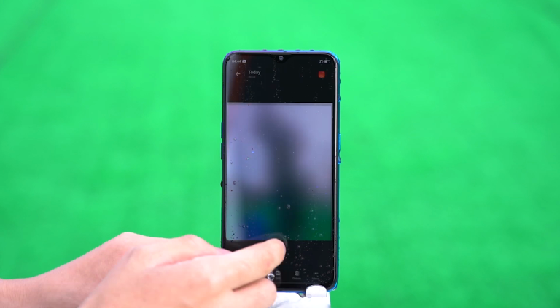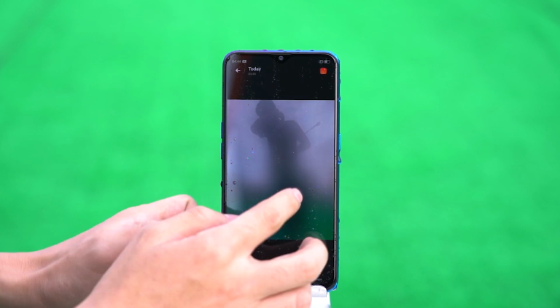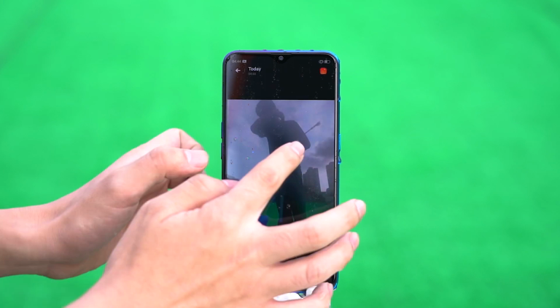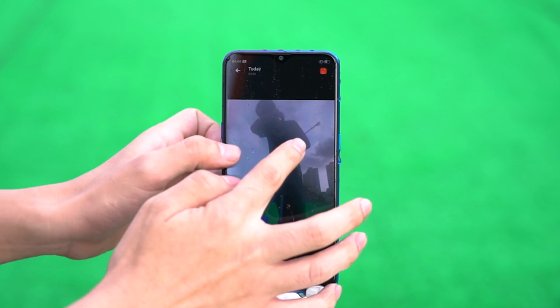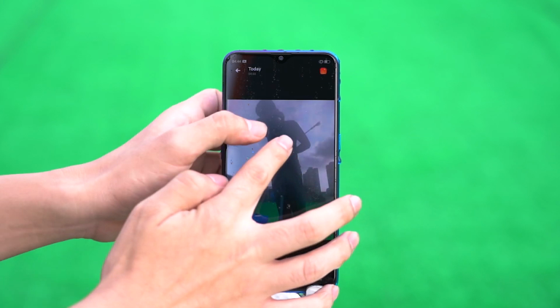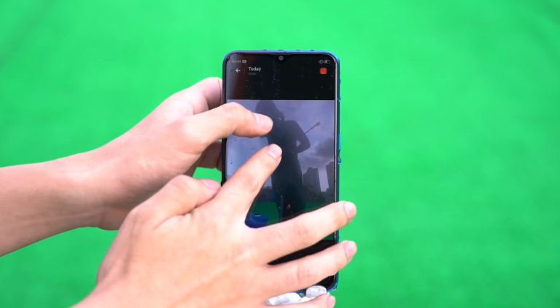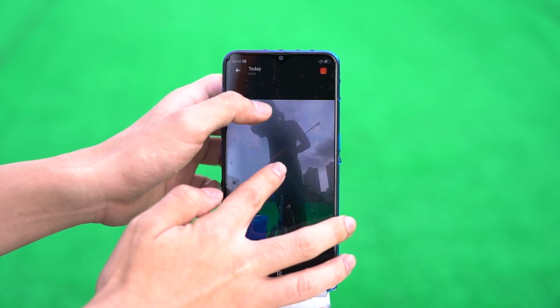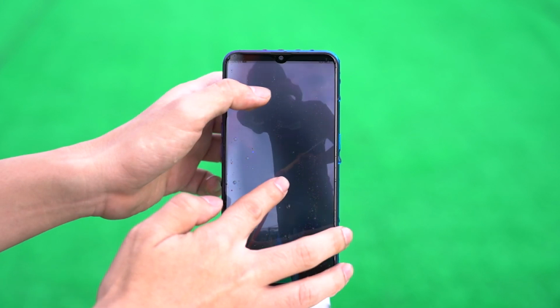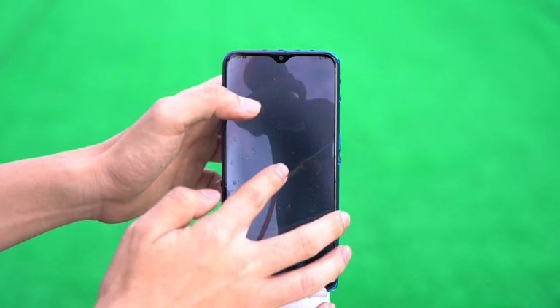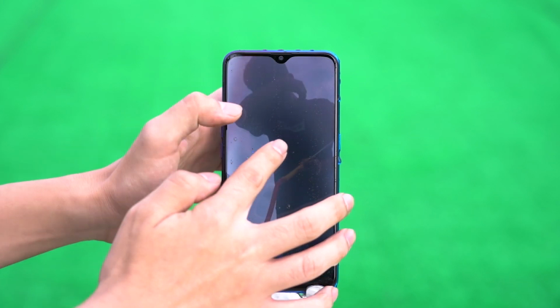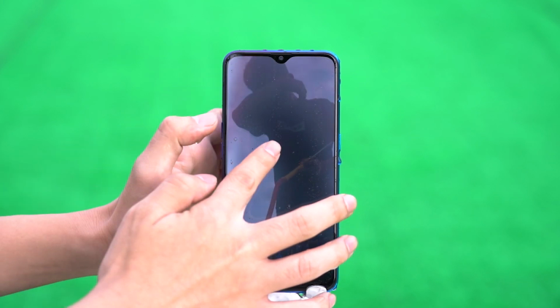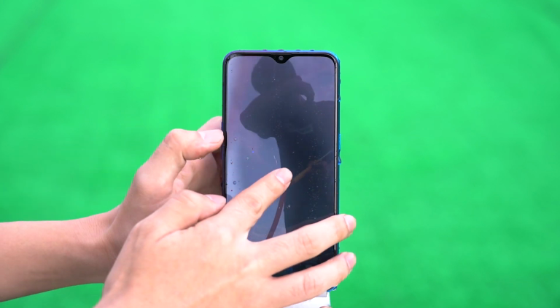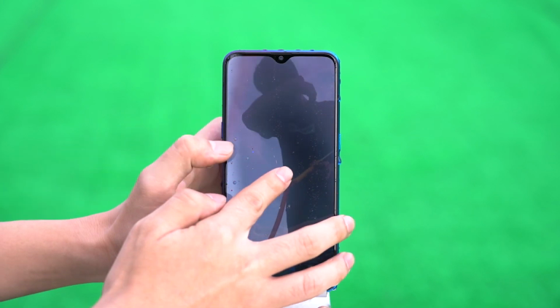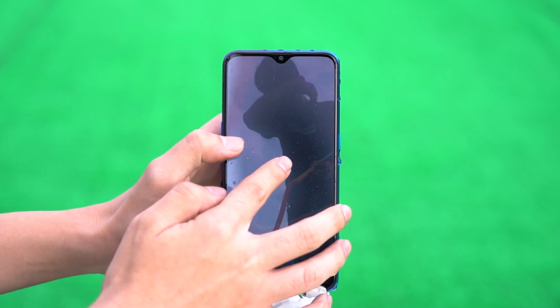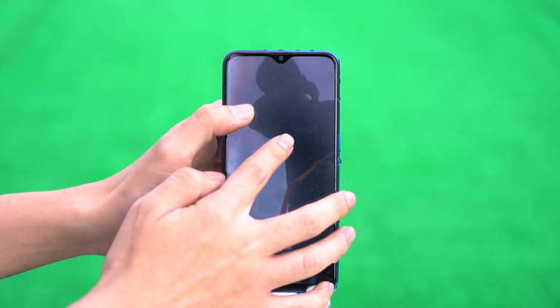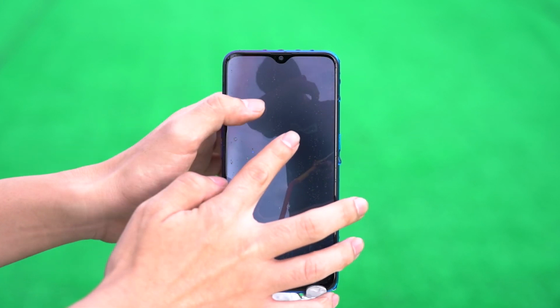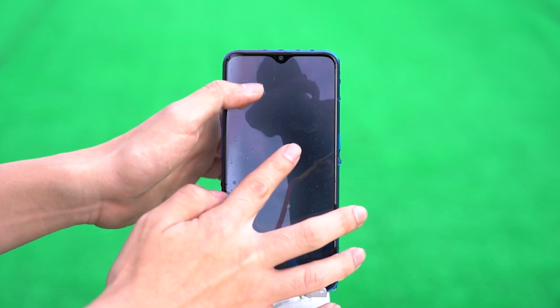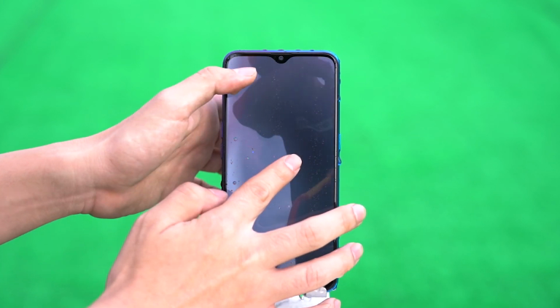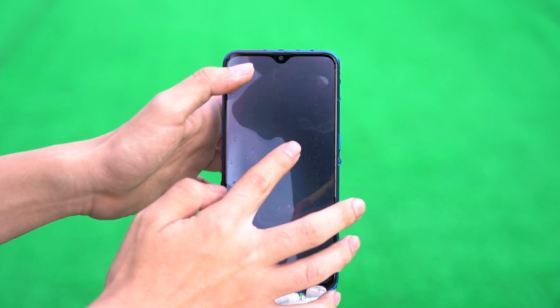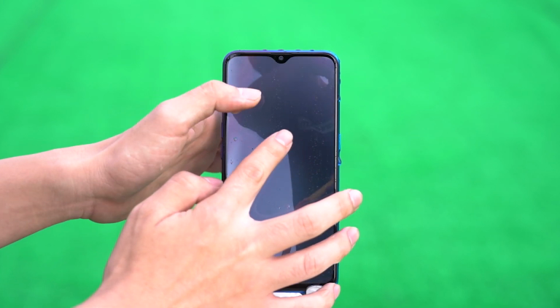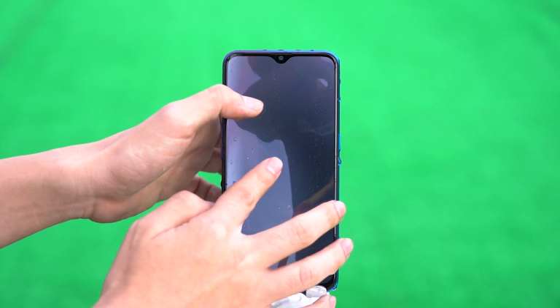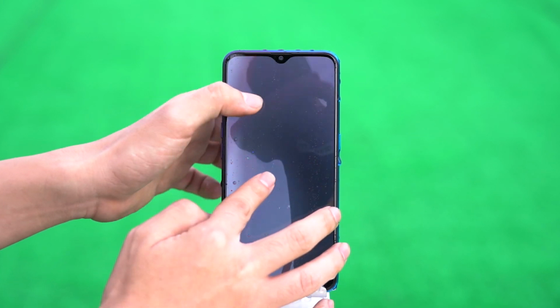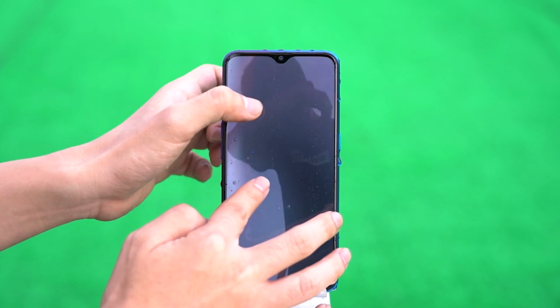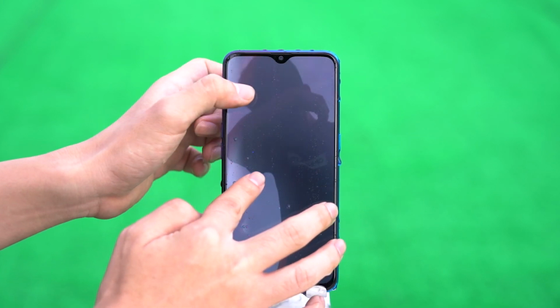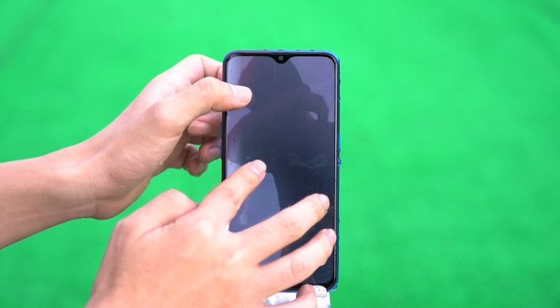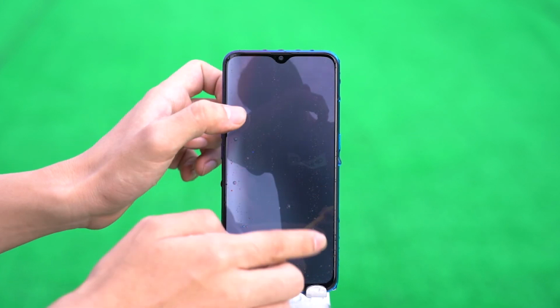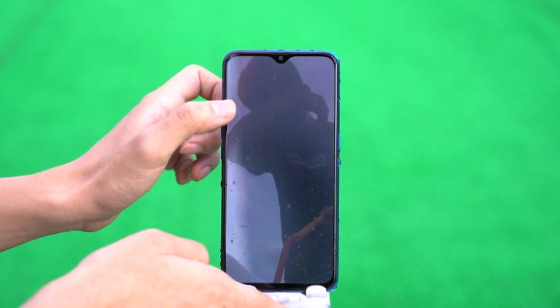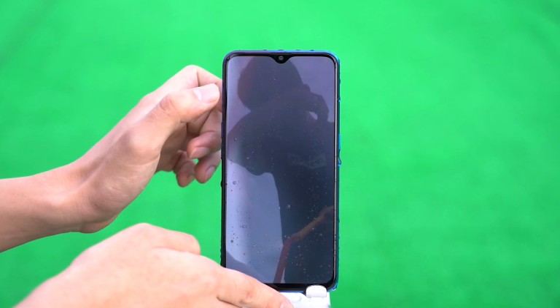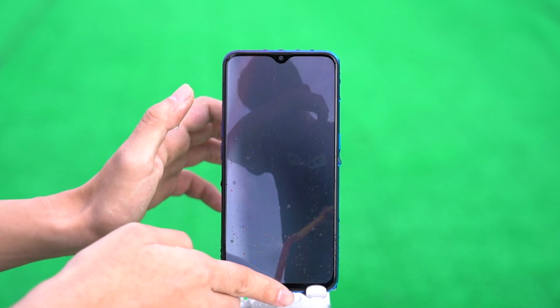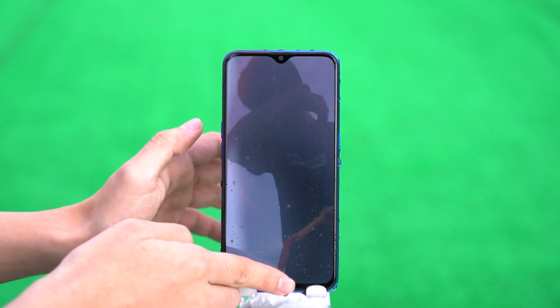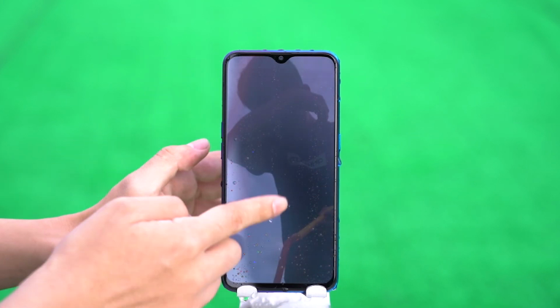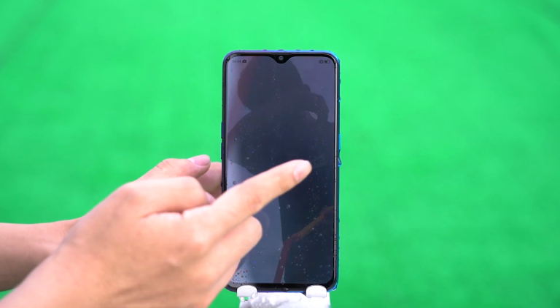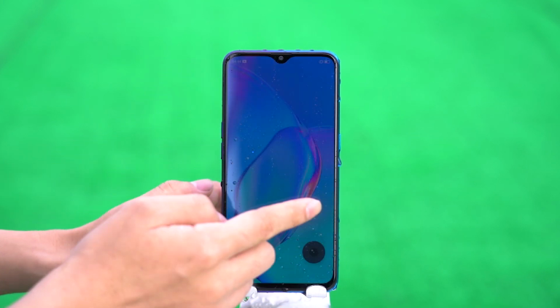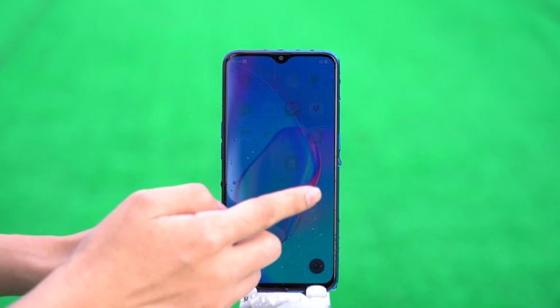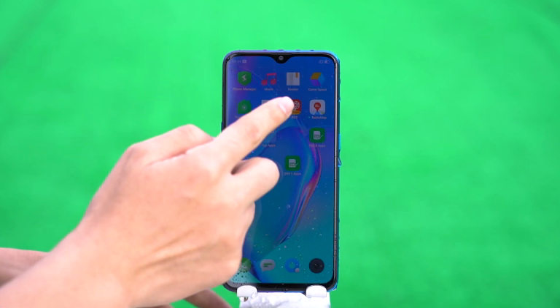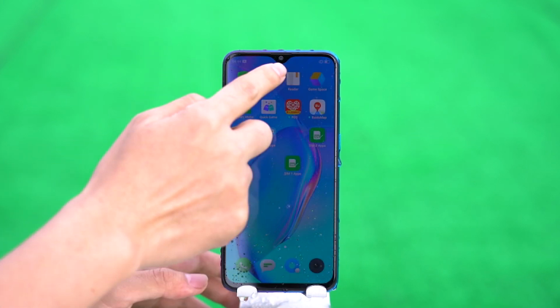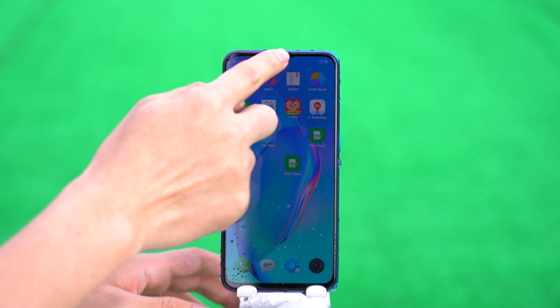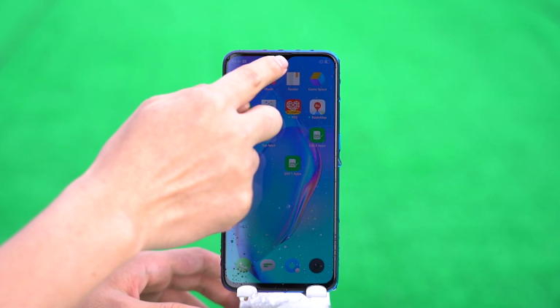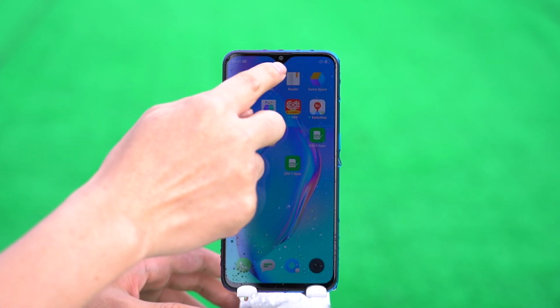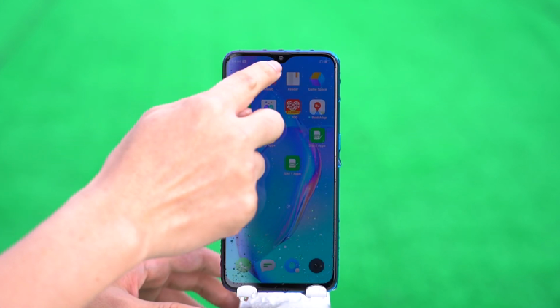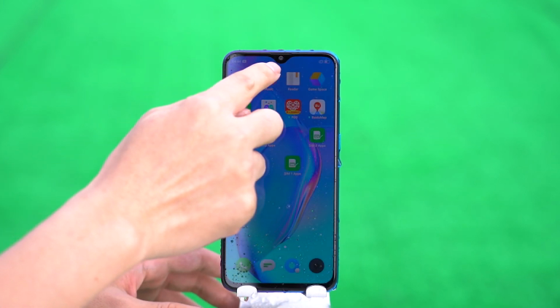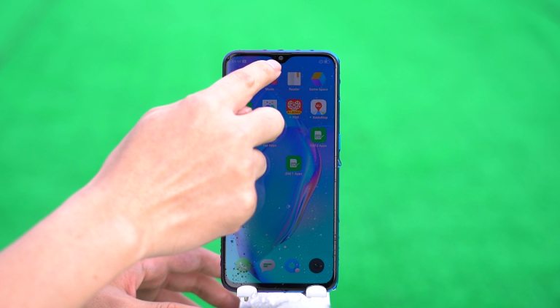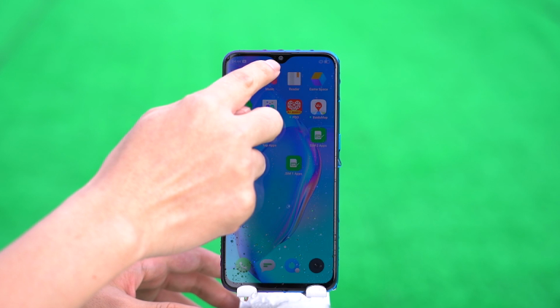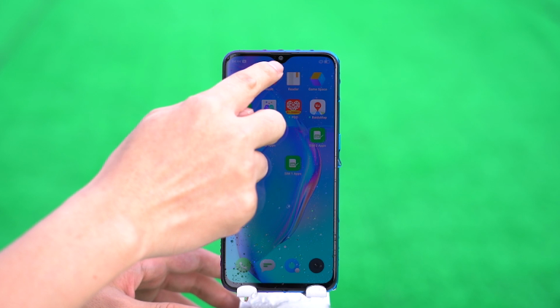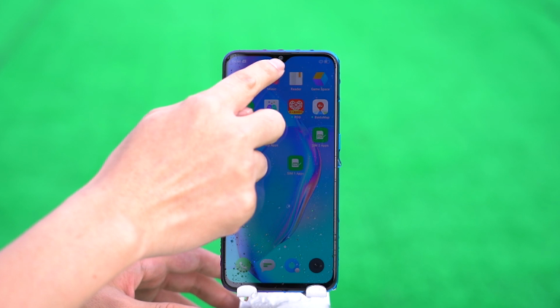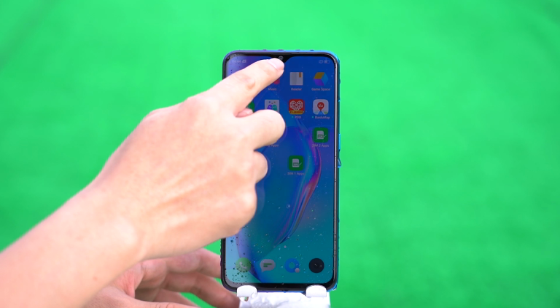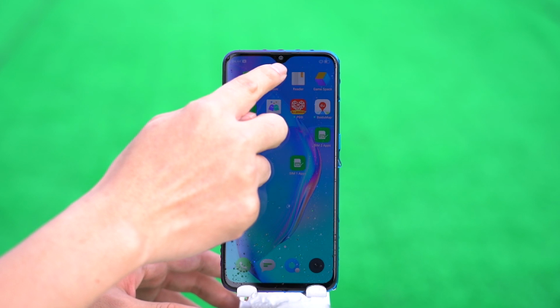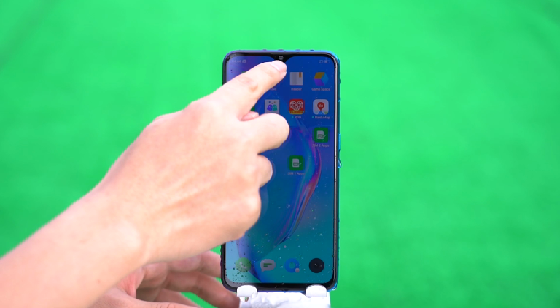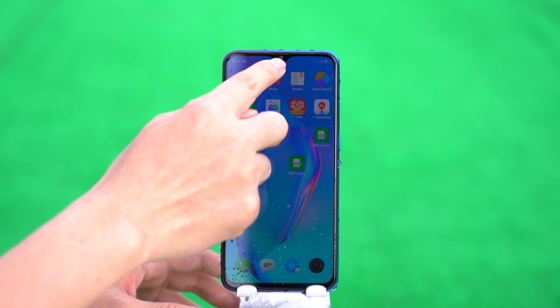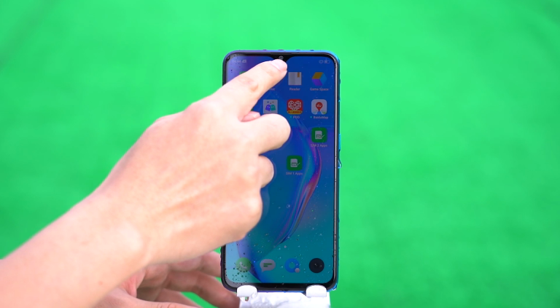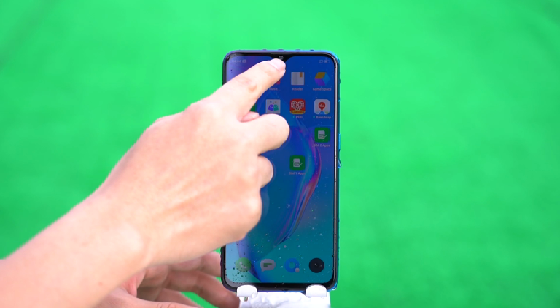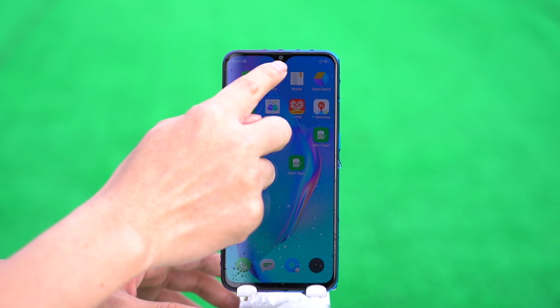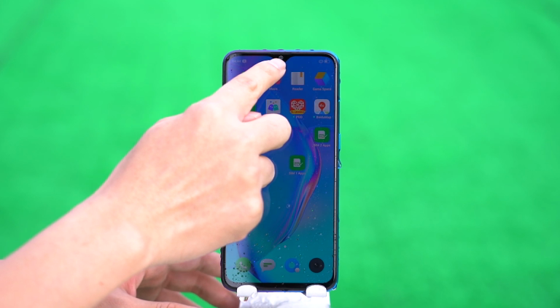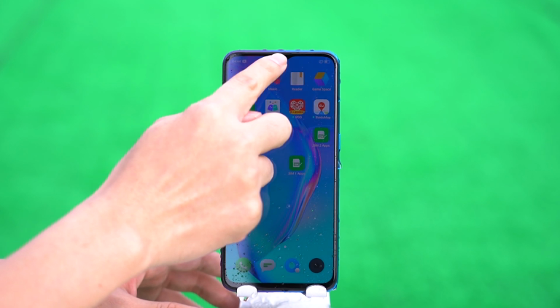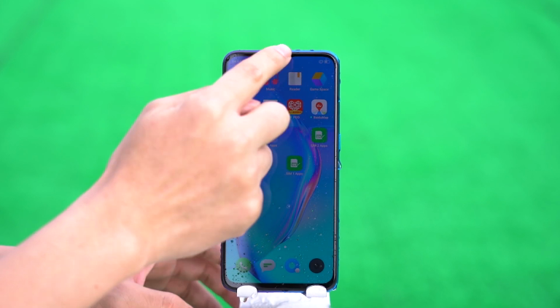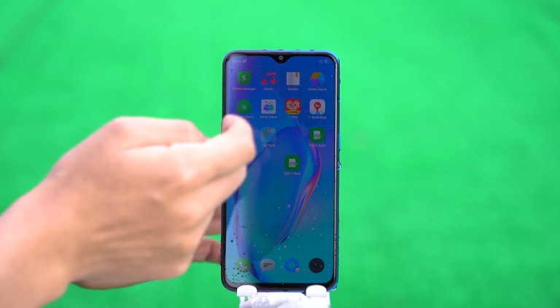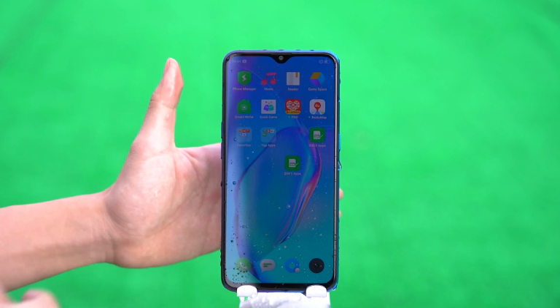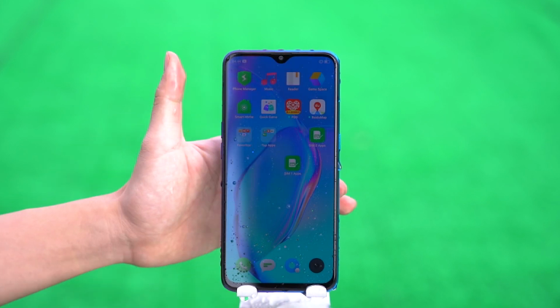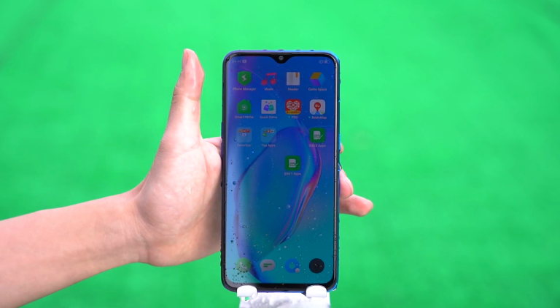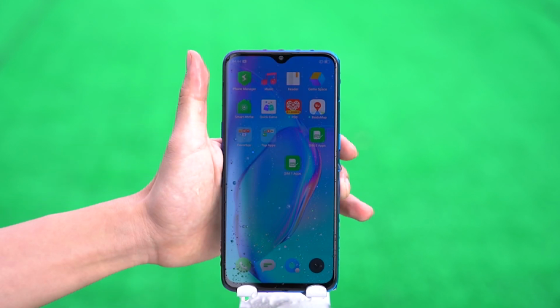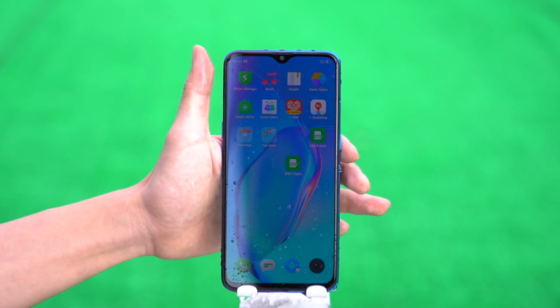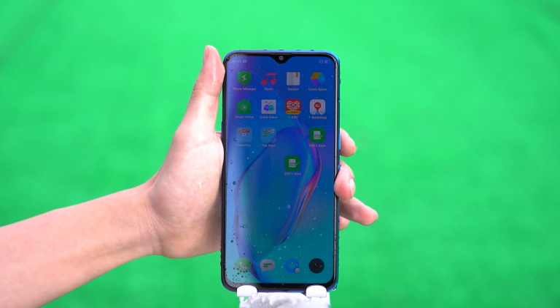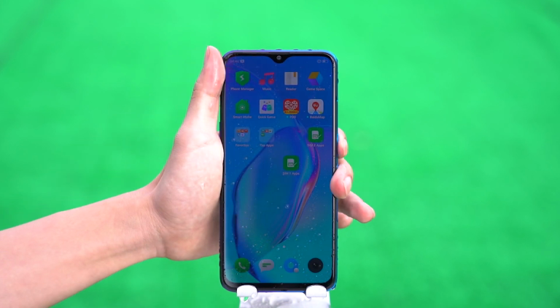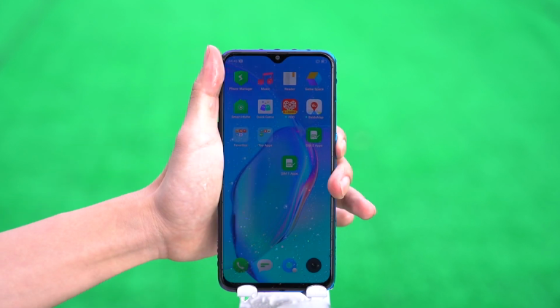But when we turned the phone over, we found that the front camera of the Realme X2 was misty and the picture was not clear.